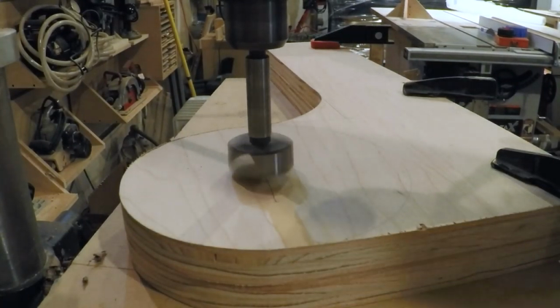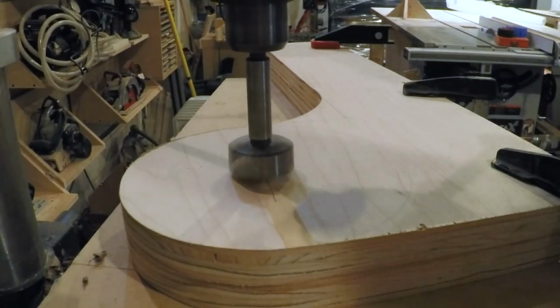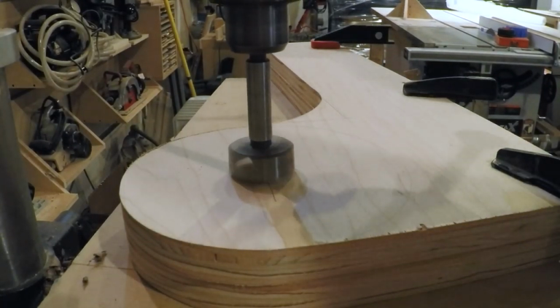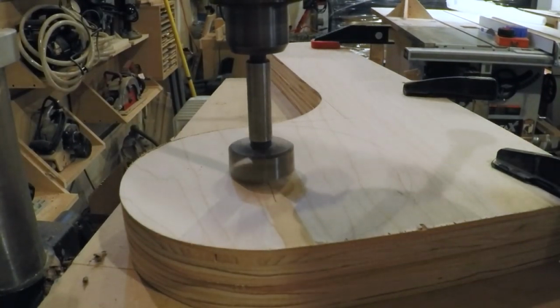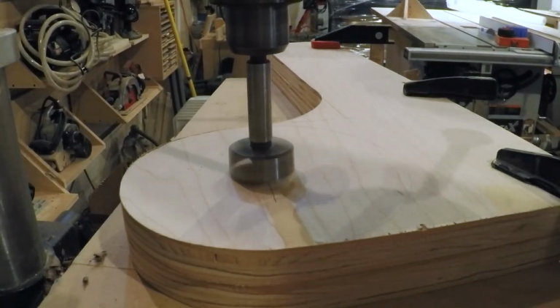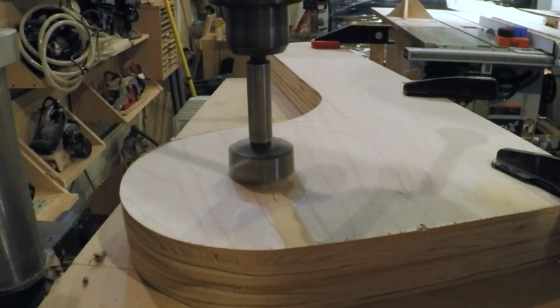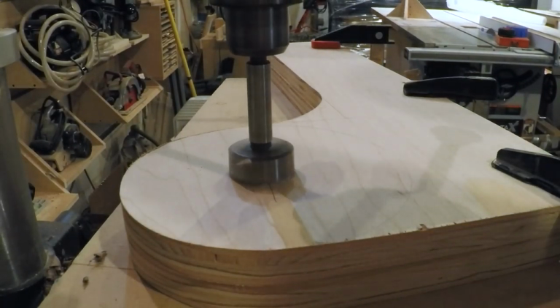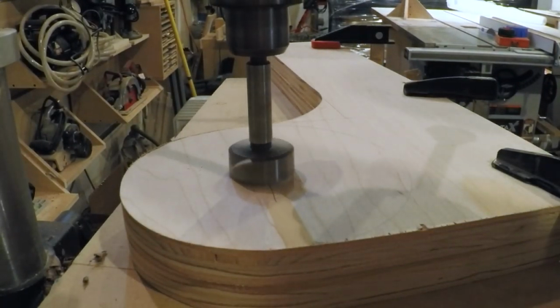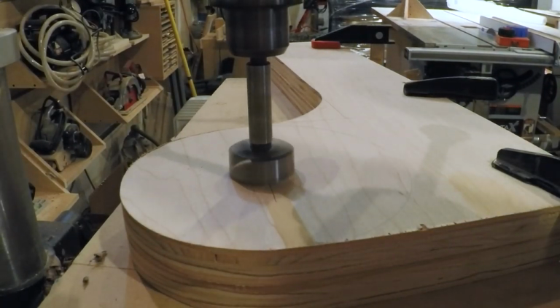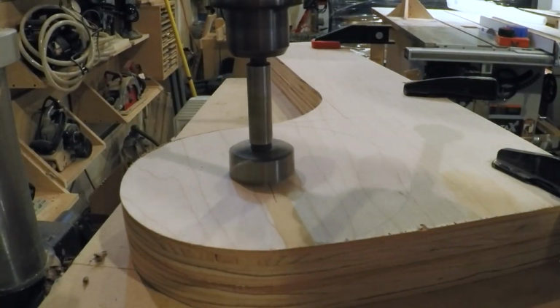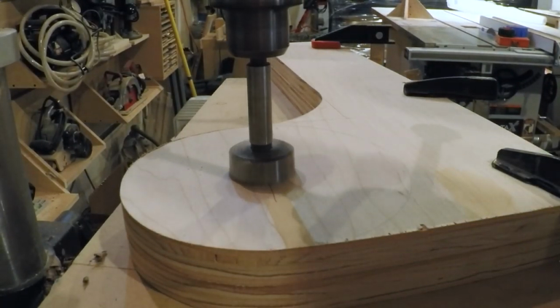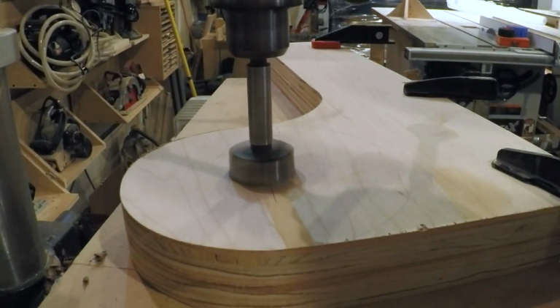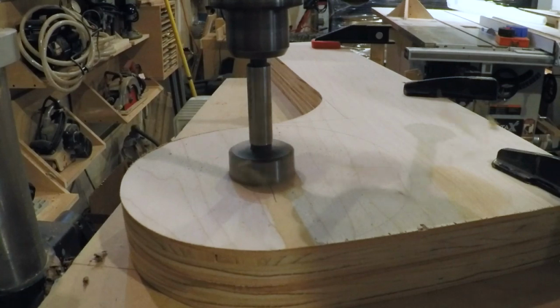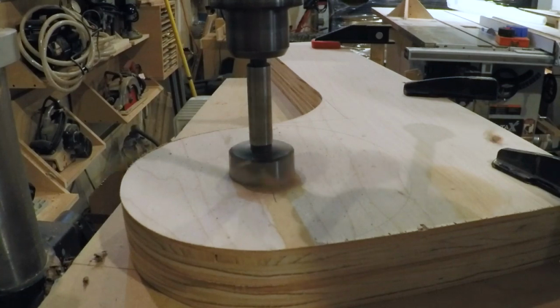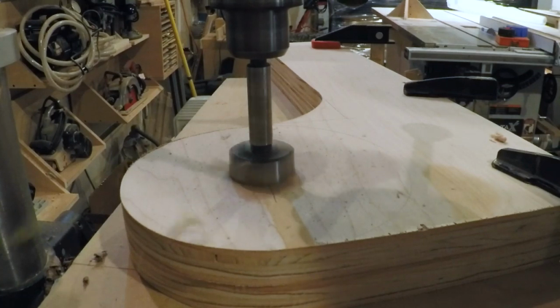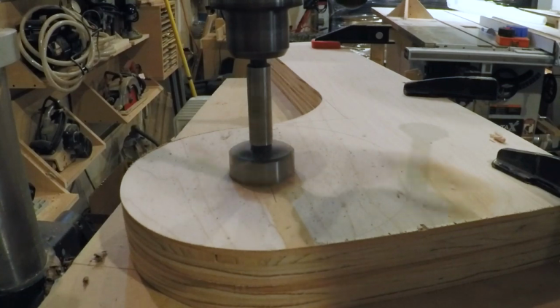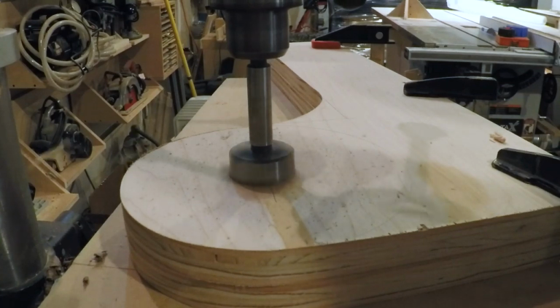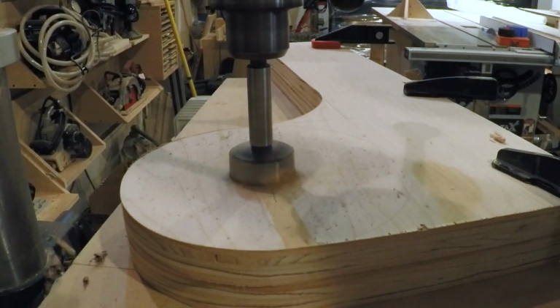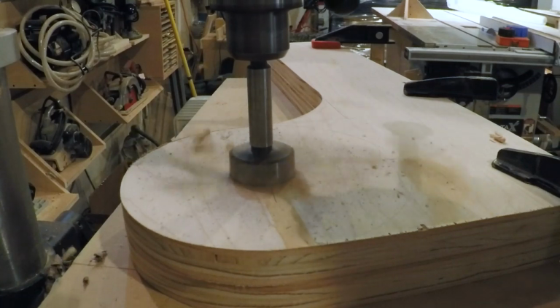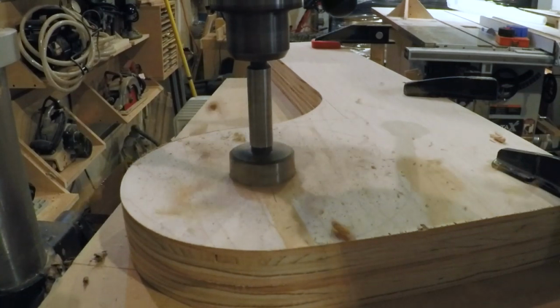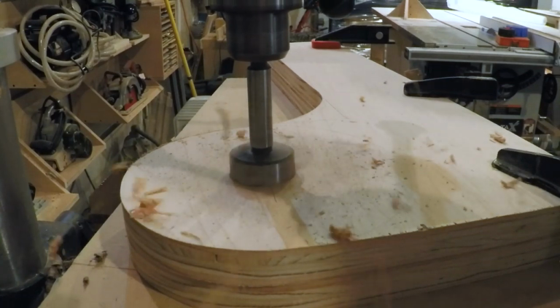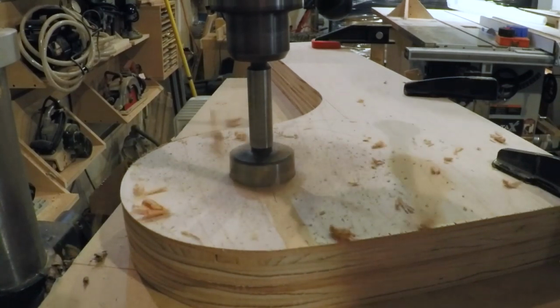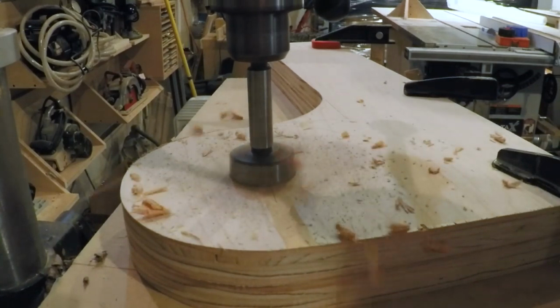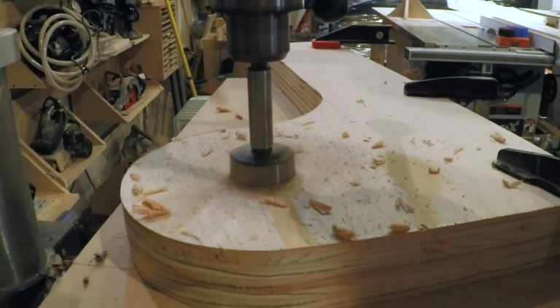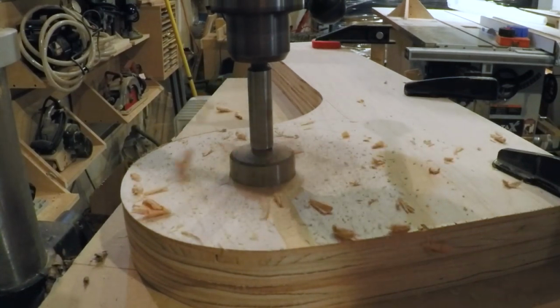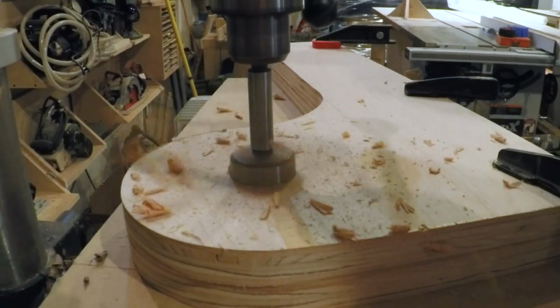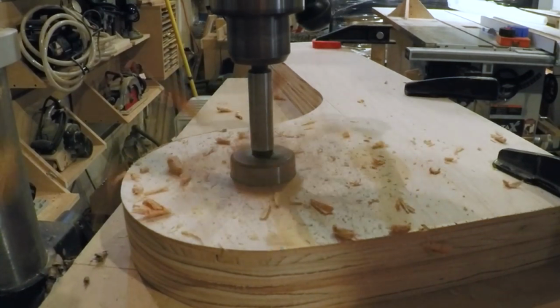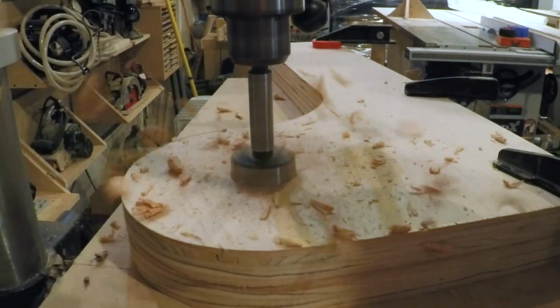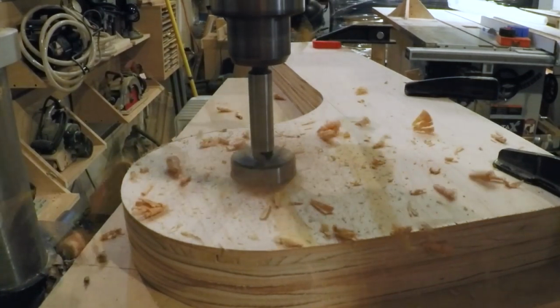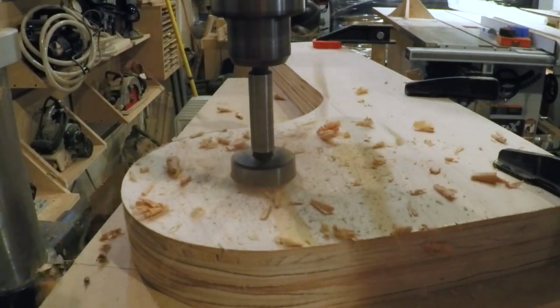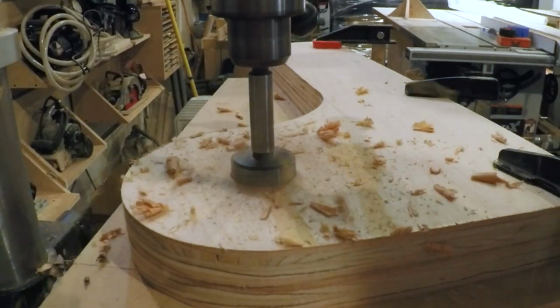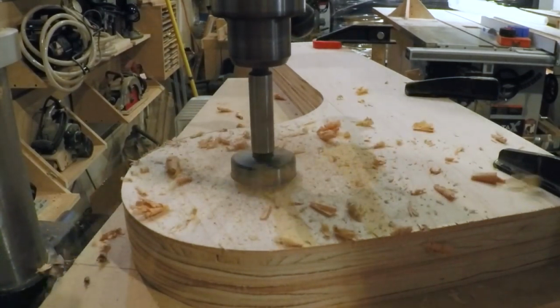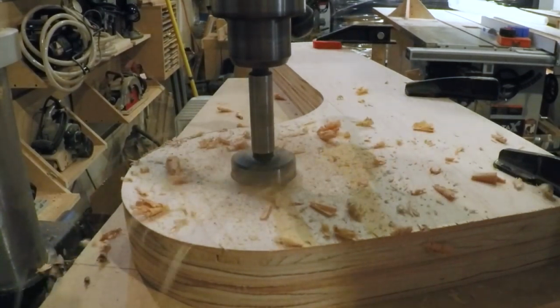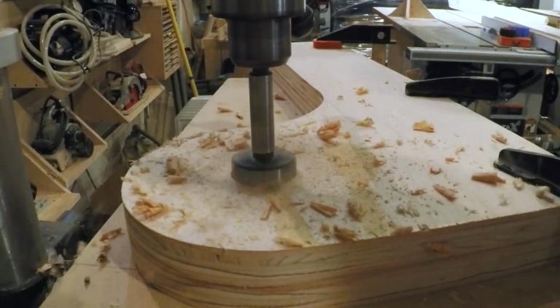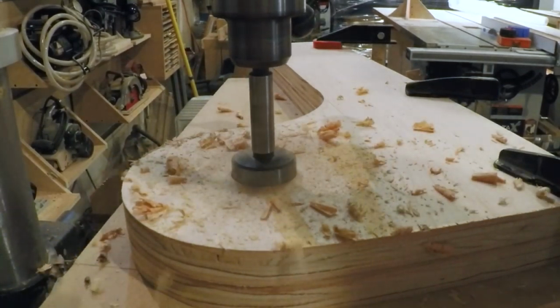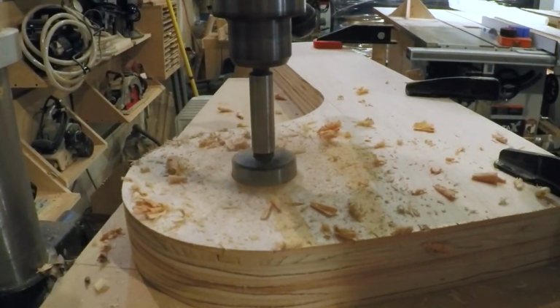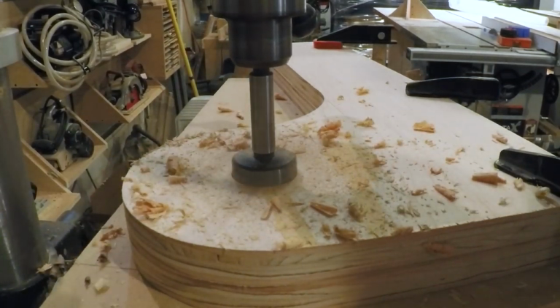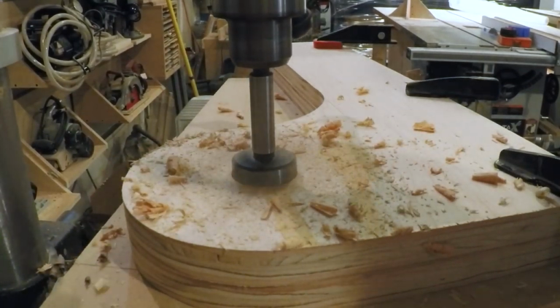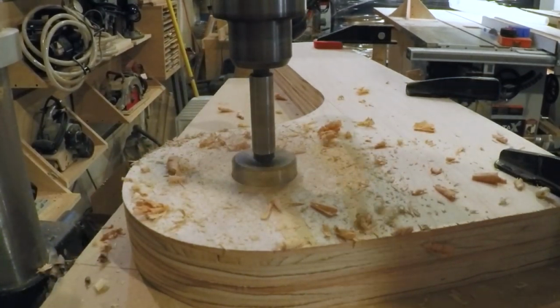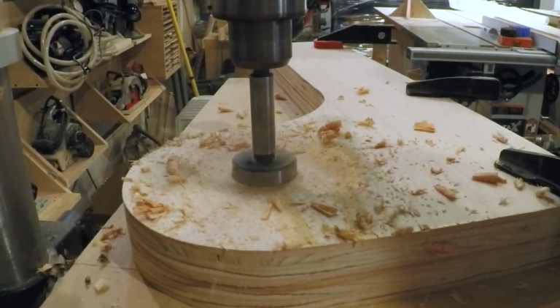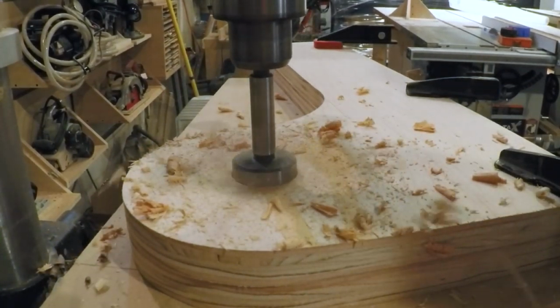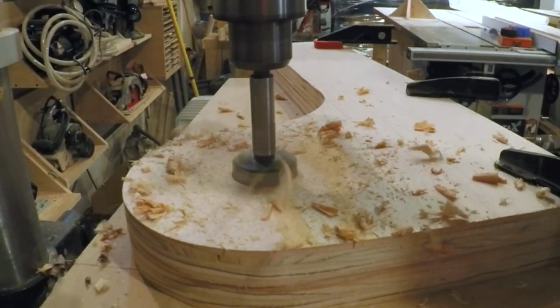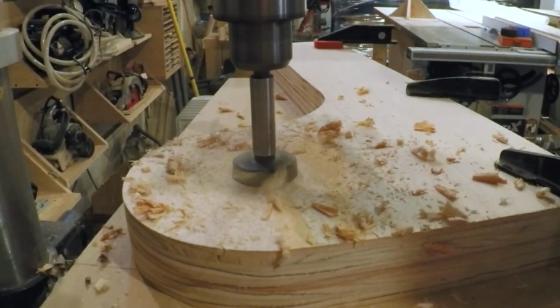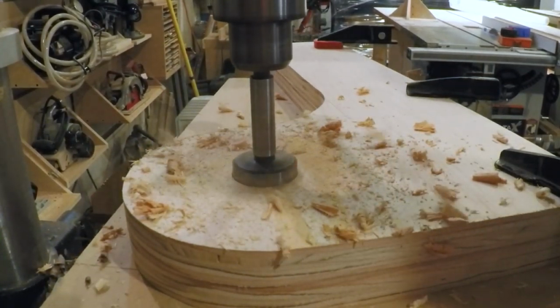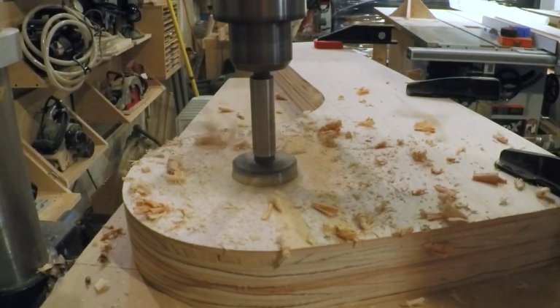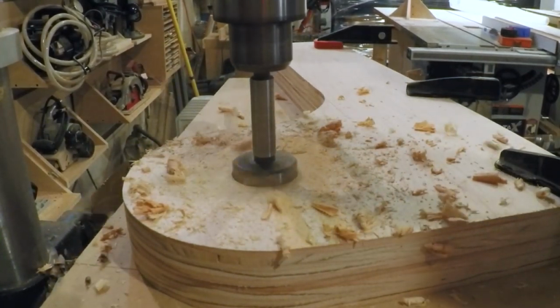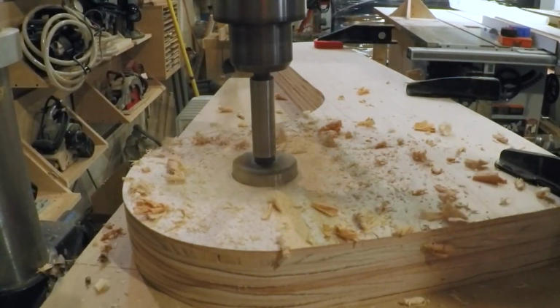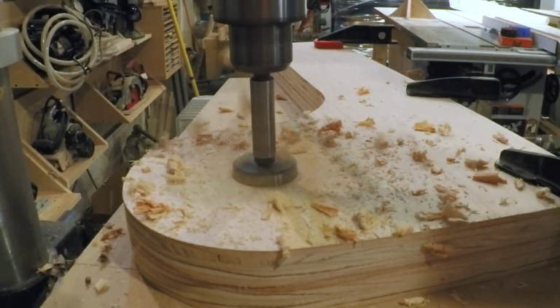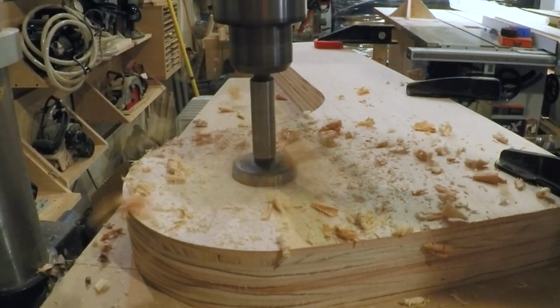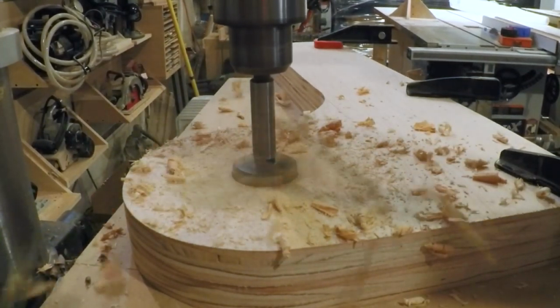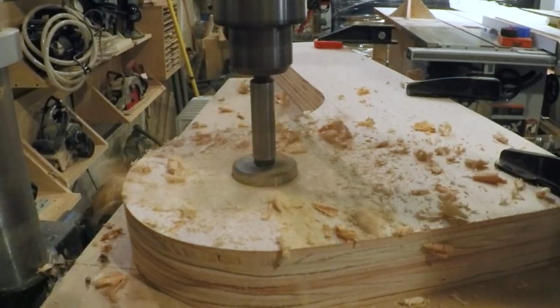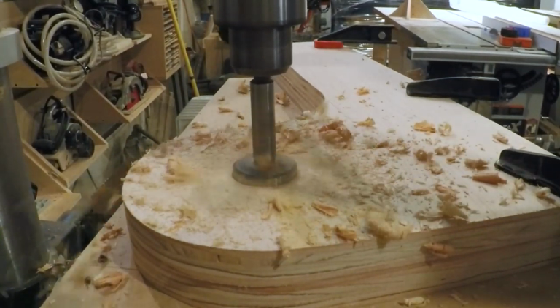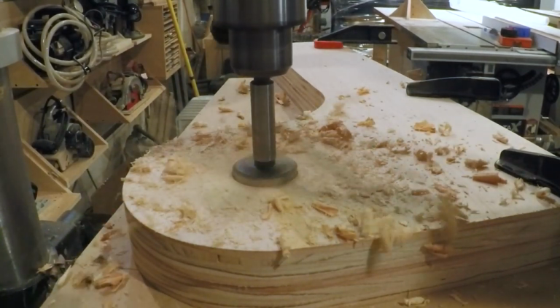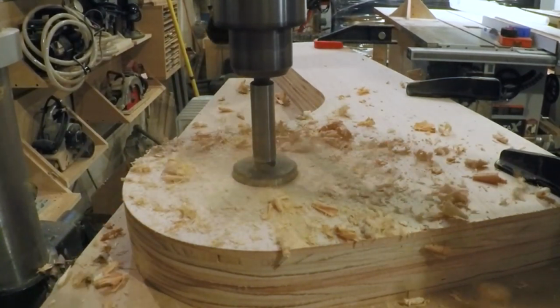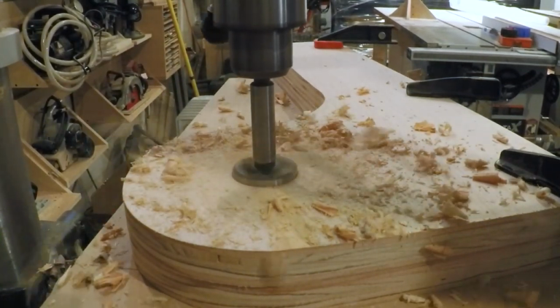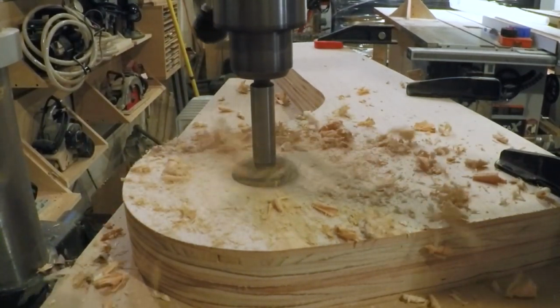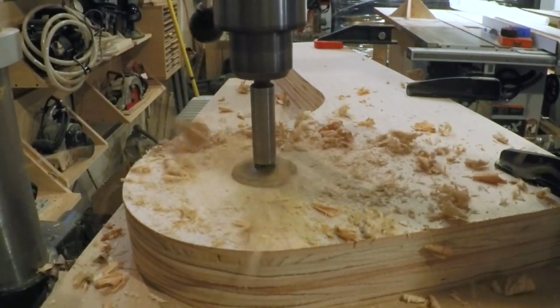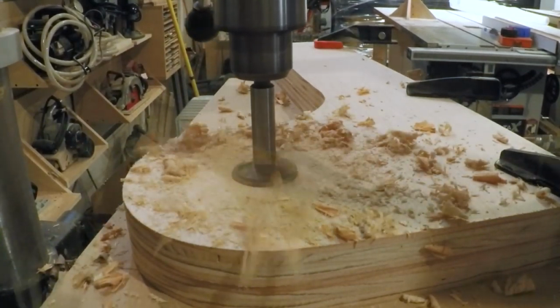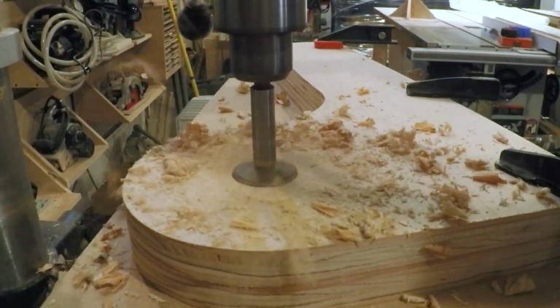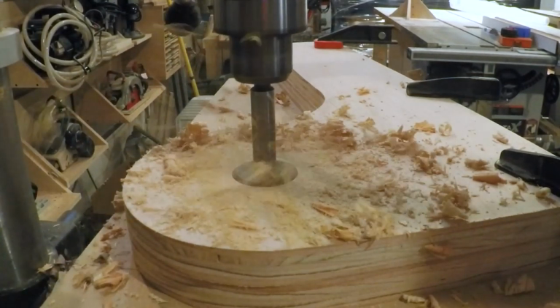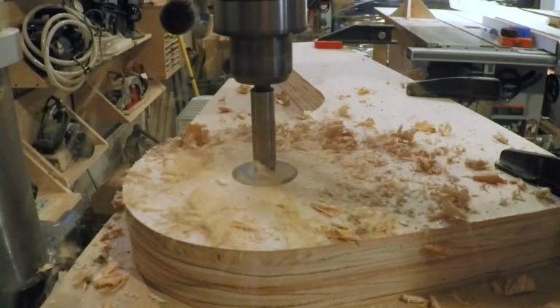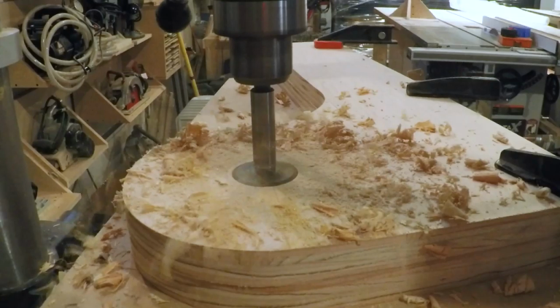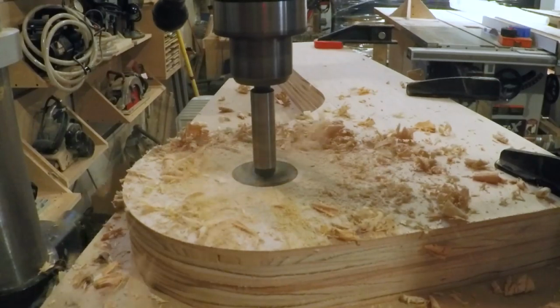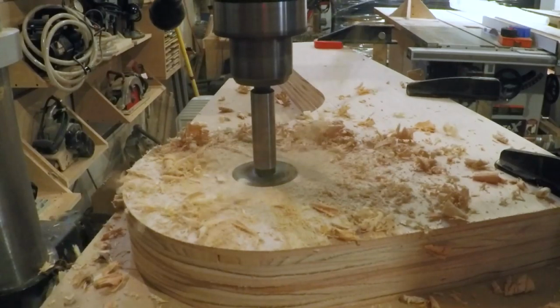I'm going to use a wooden closet rod to wind up the bag, so I drilled a hole slightly larger than the diameter of the rod so it would spin easily.